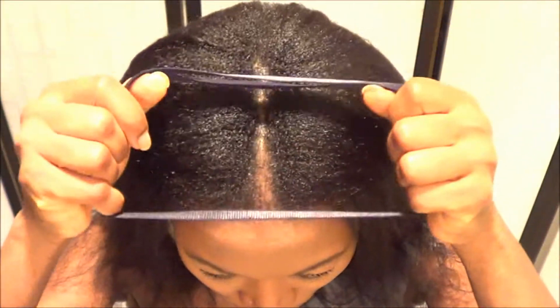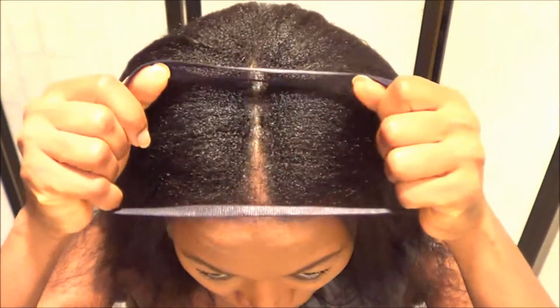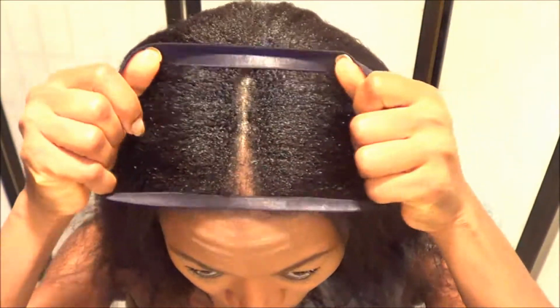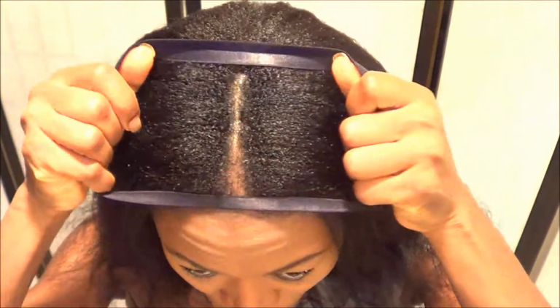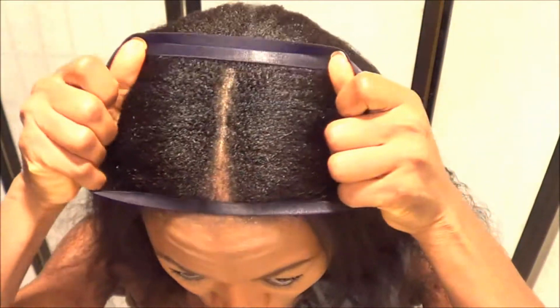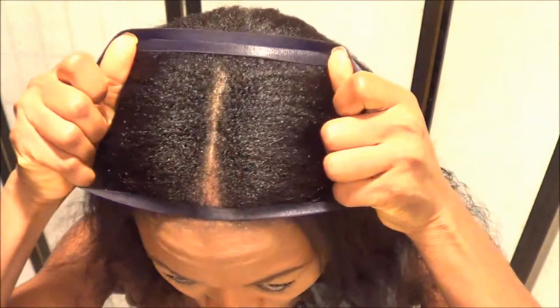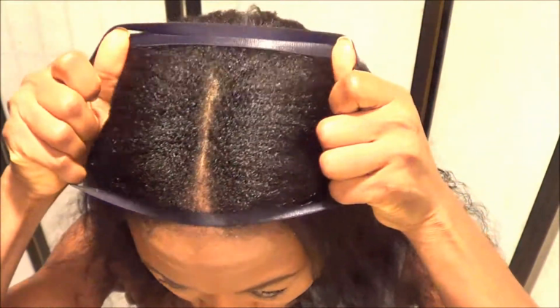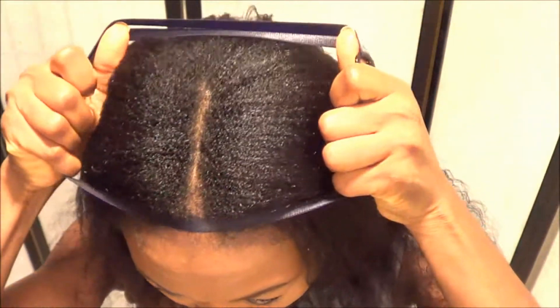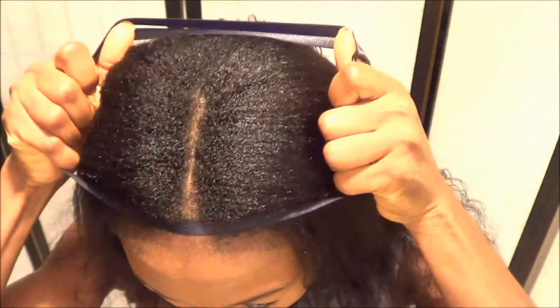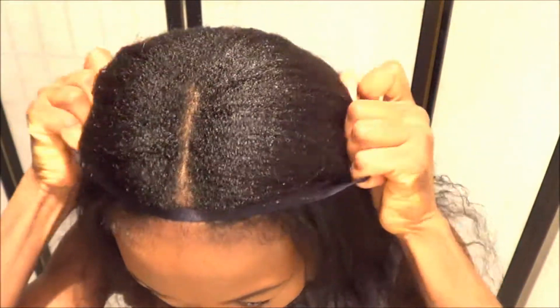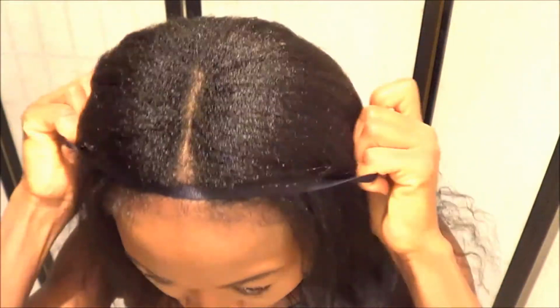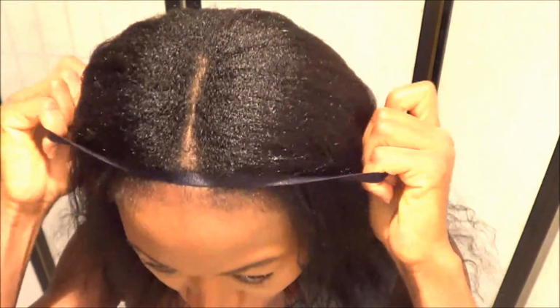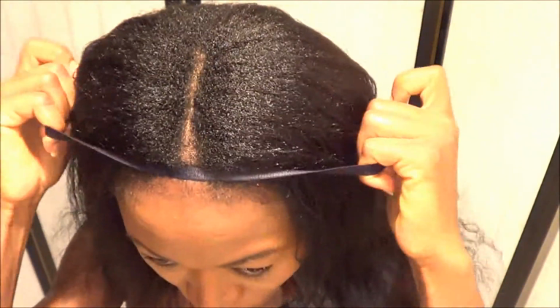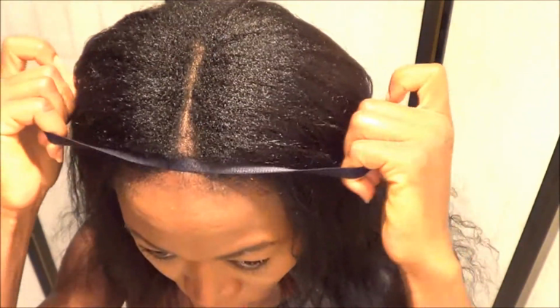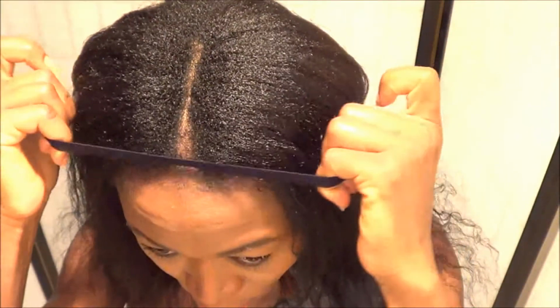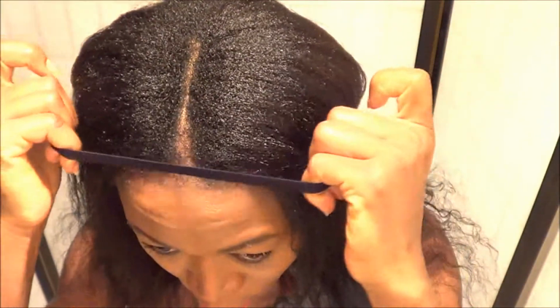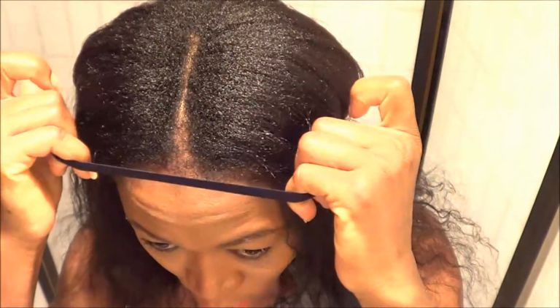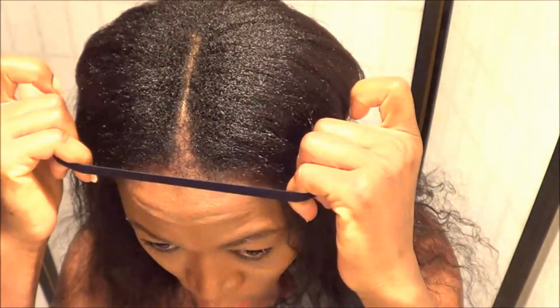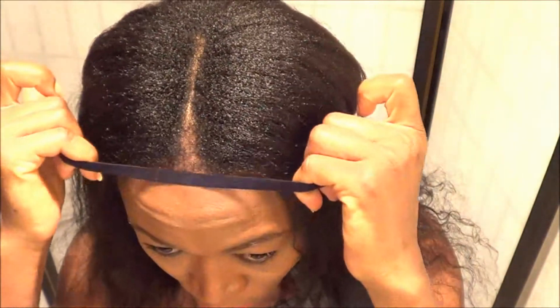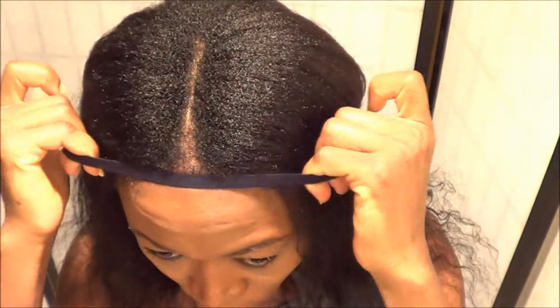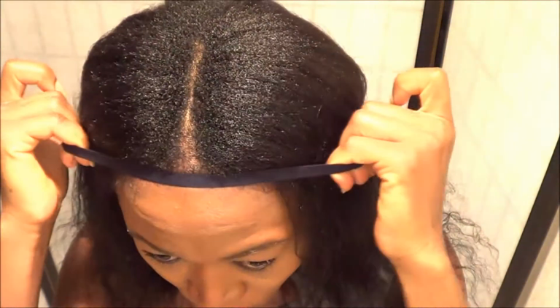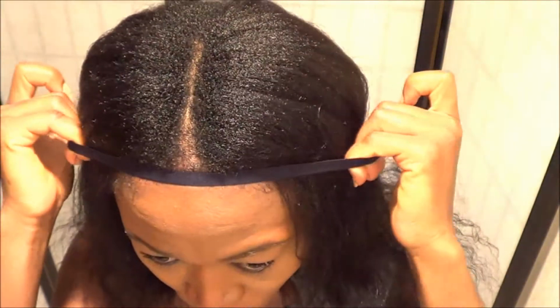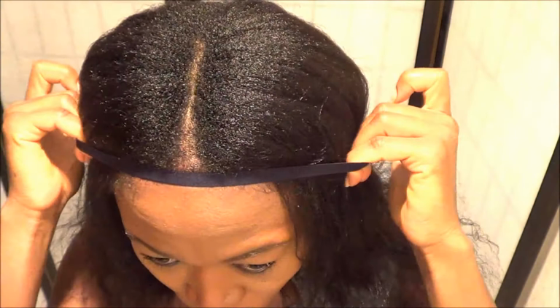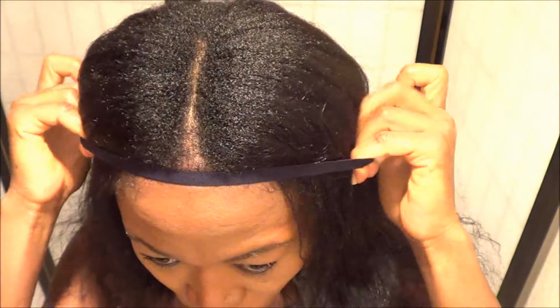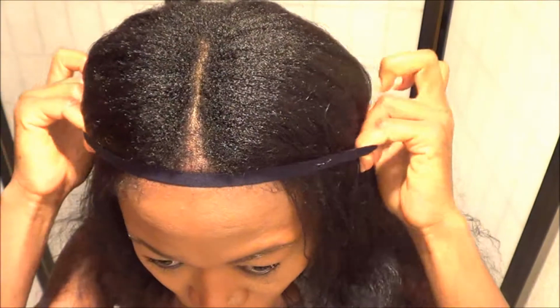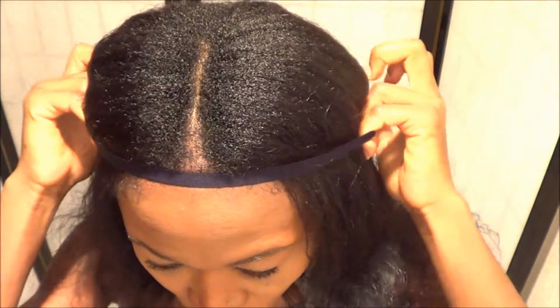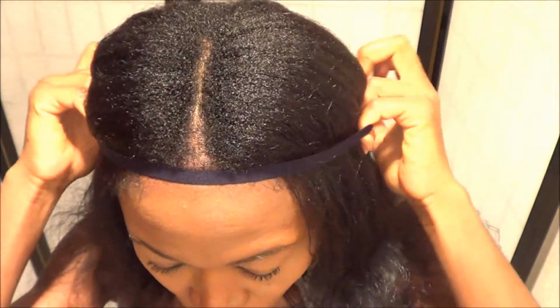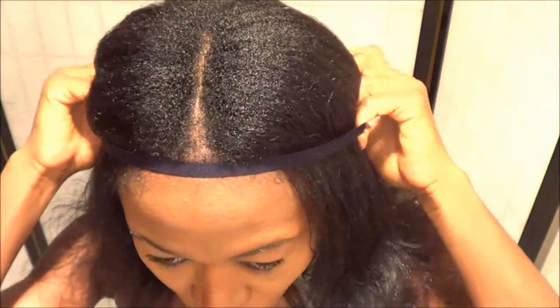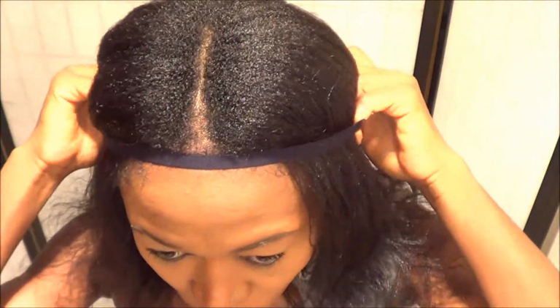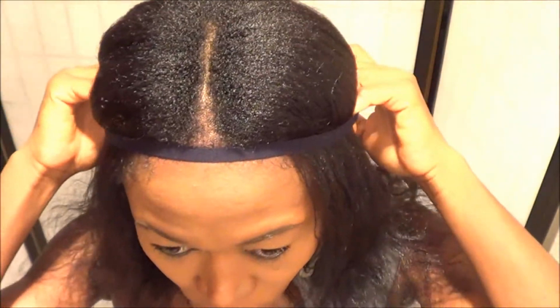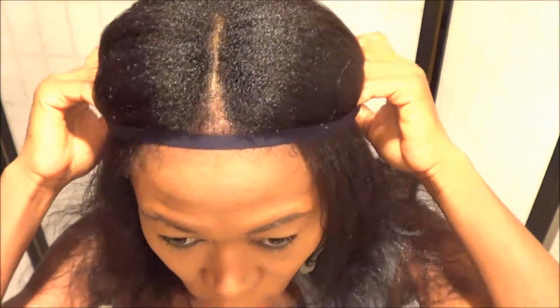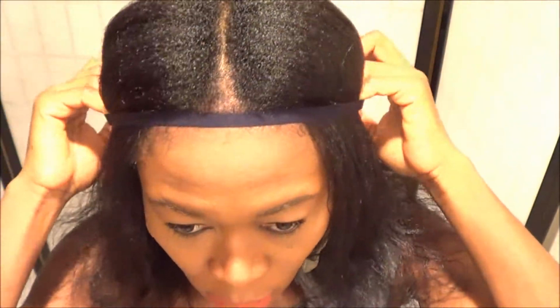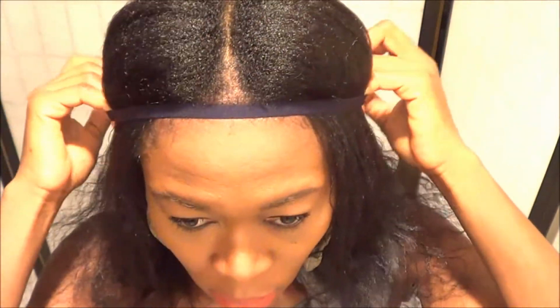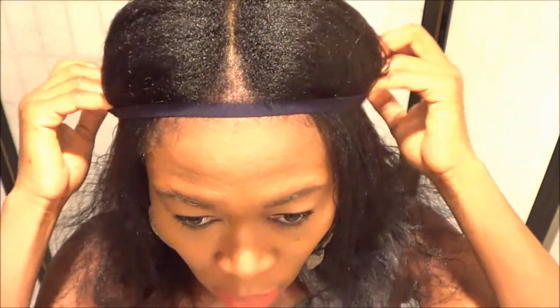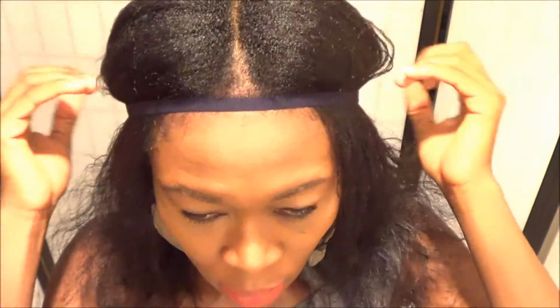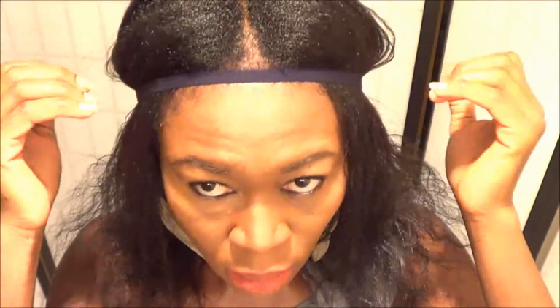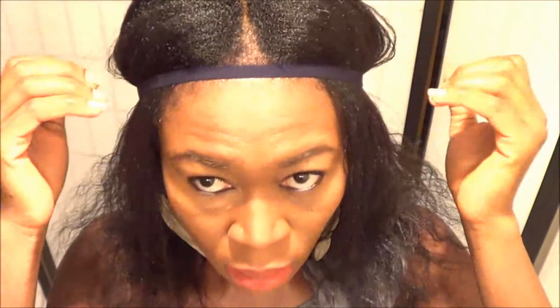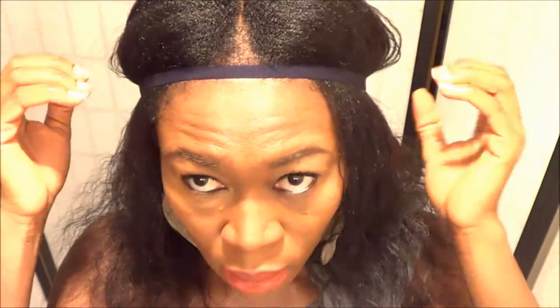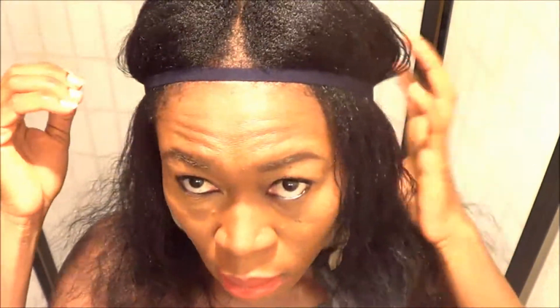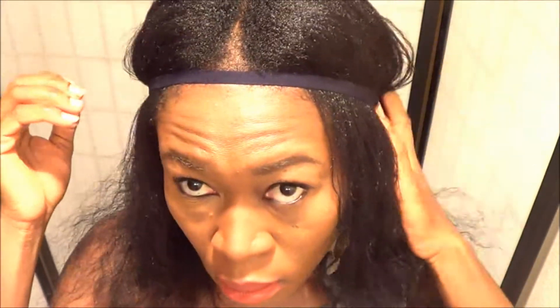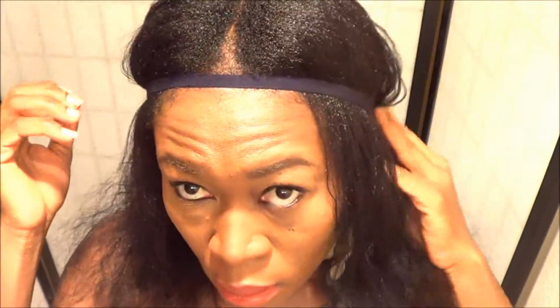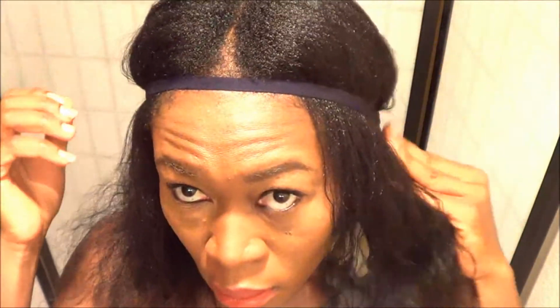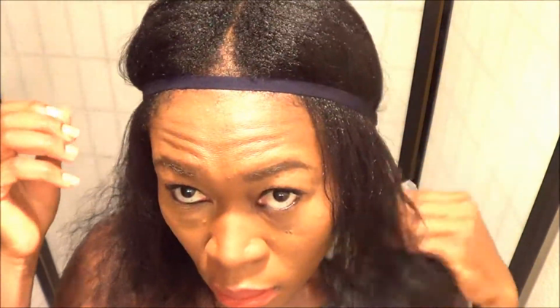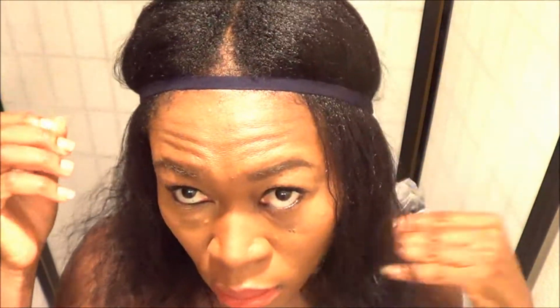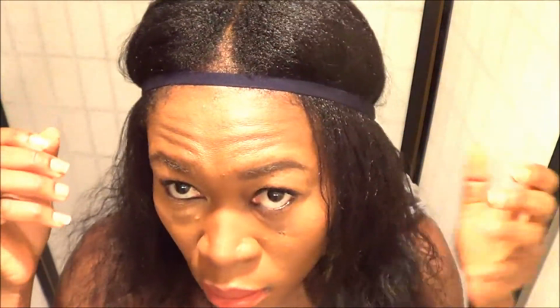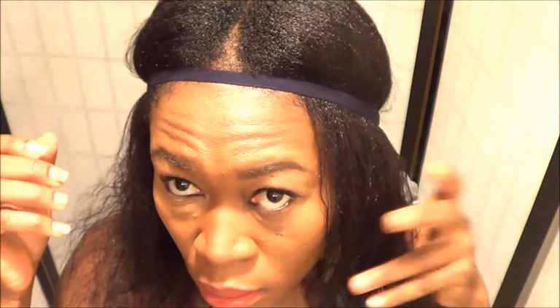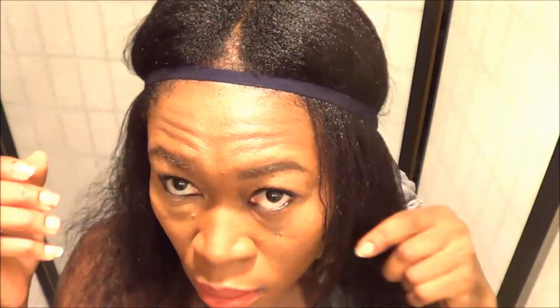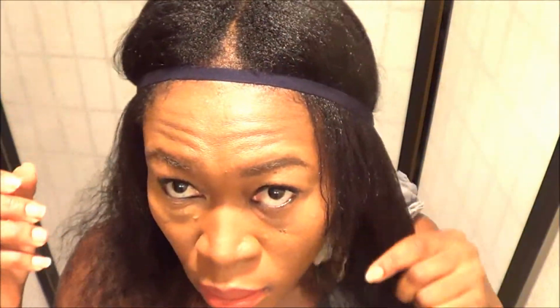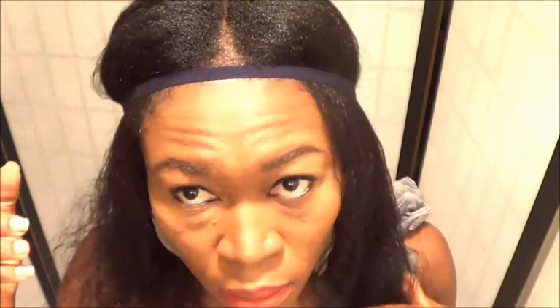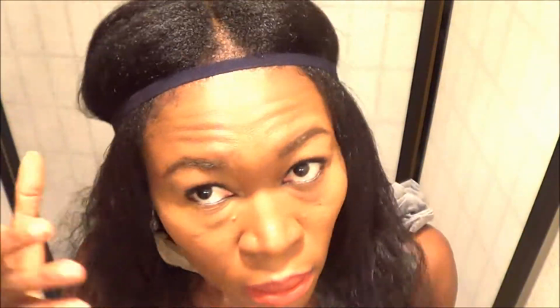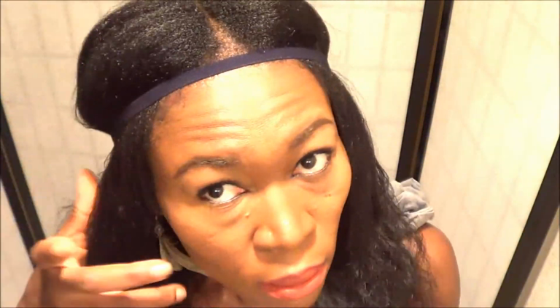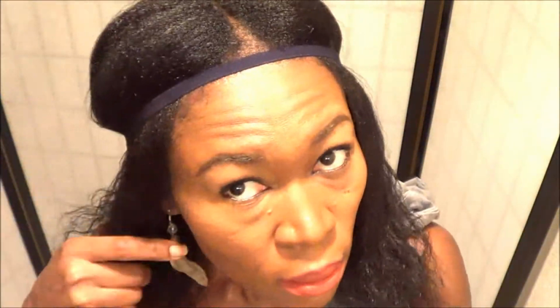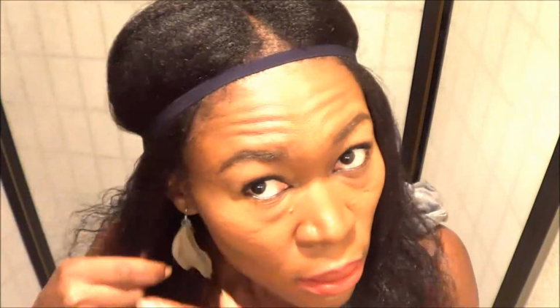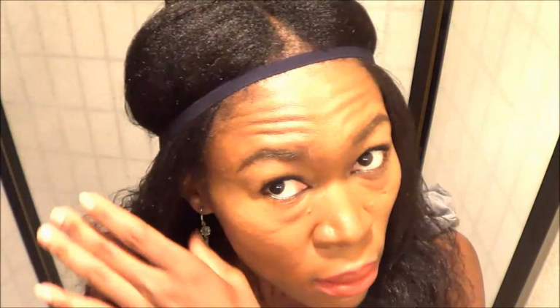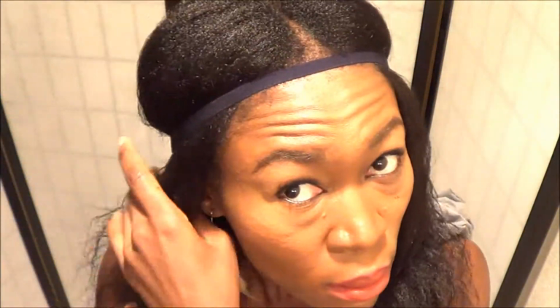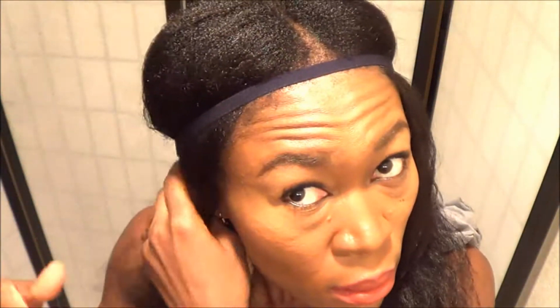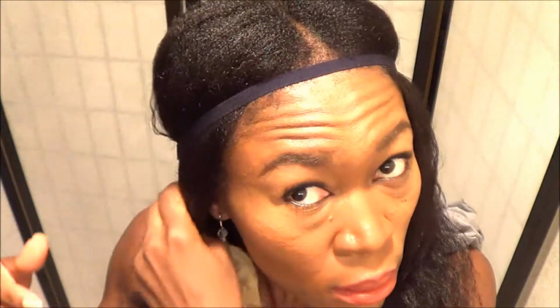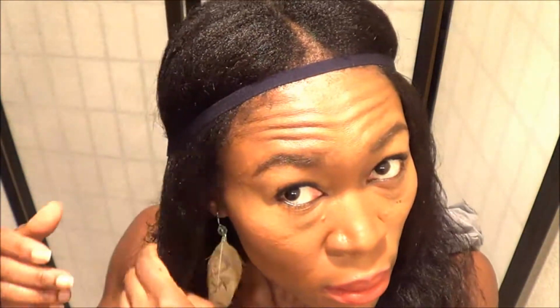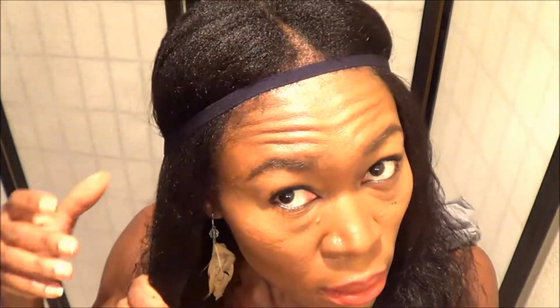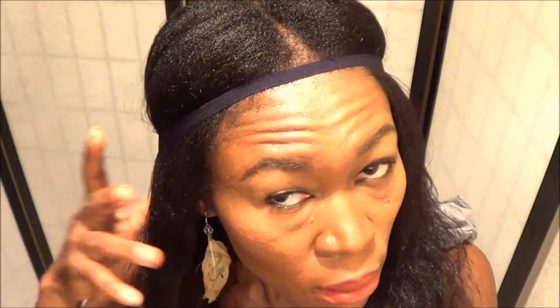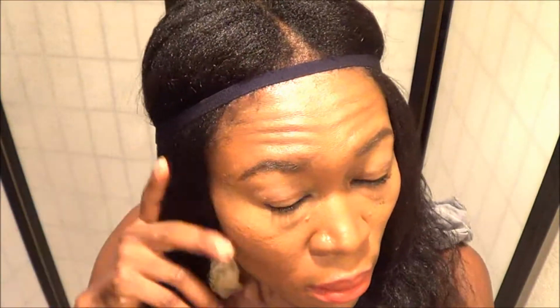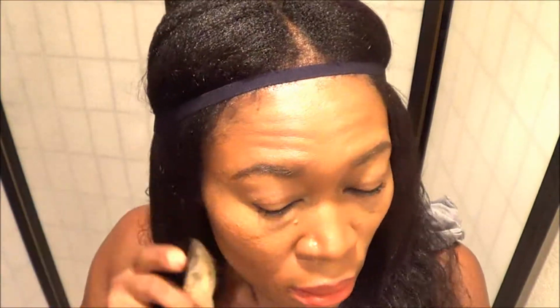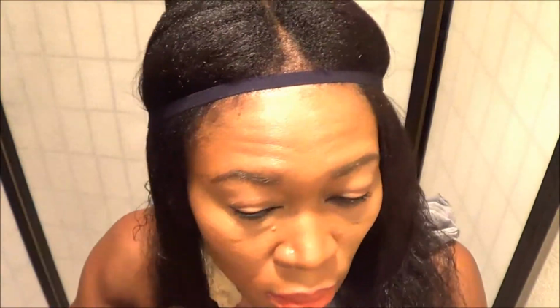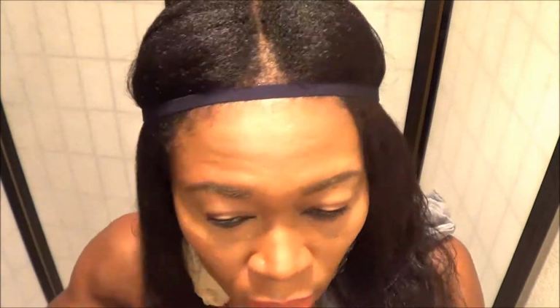Next I'm going to get my headband and just kind of put it right in the middle of my head, as you see me do right now.